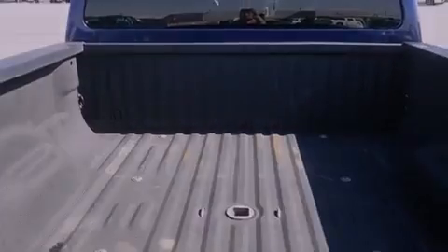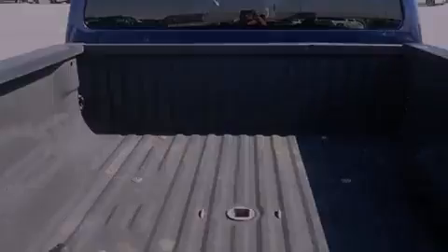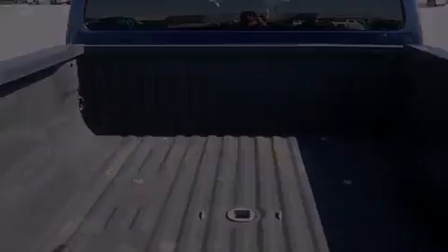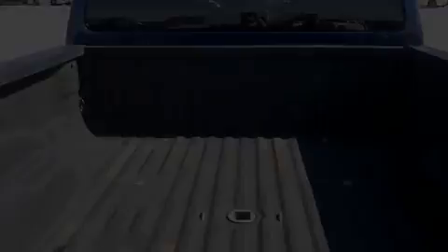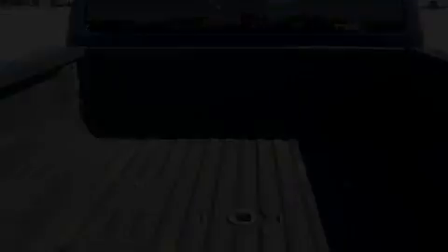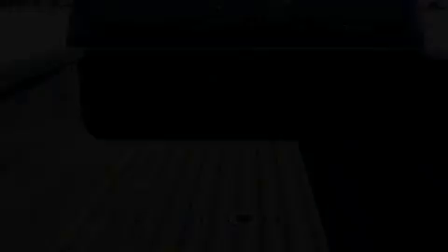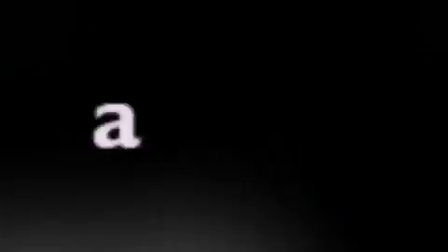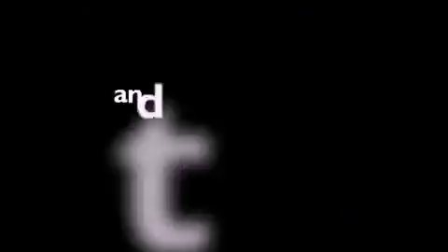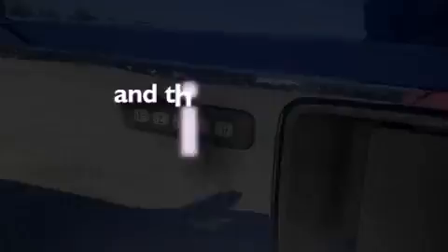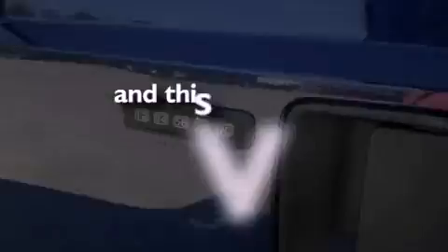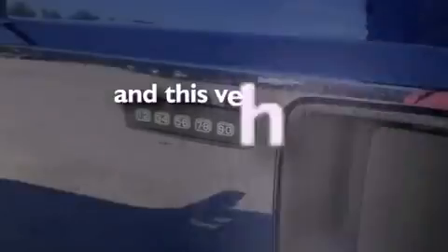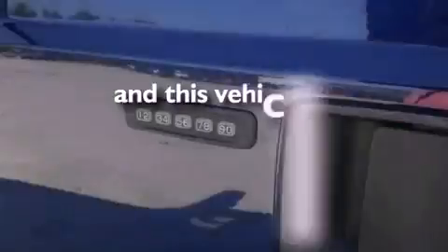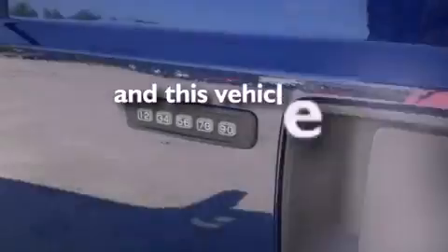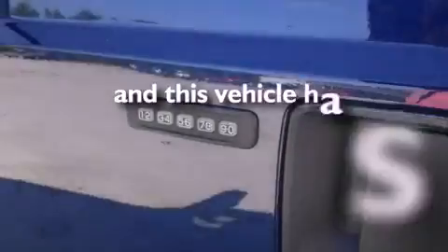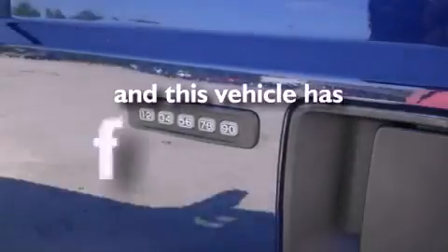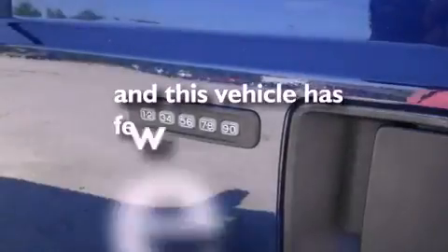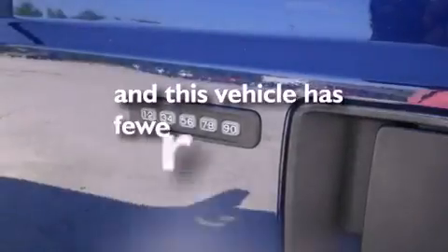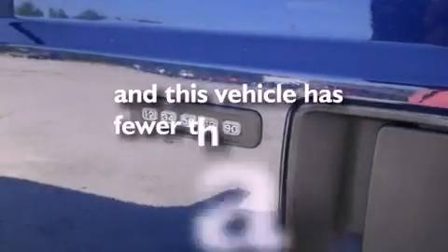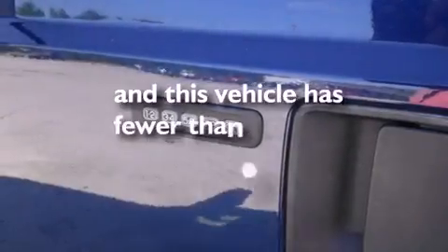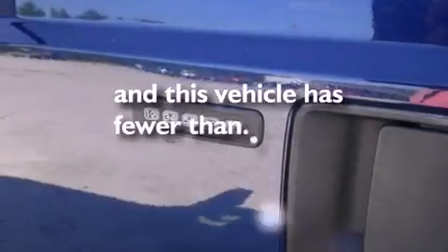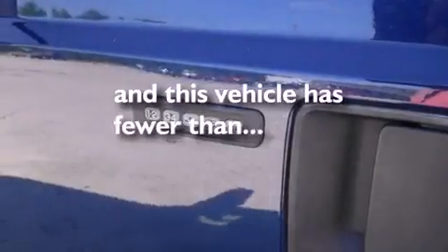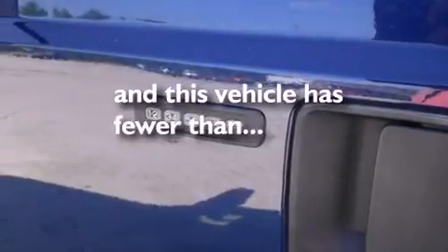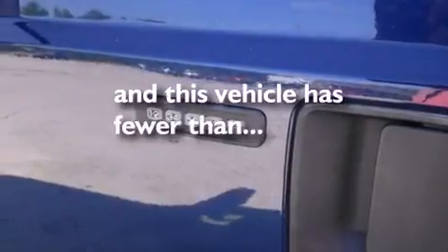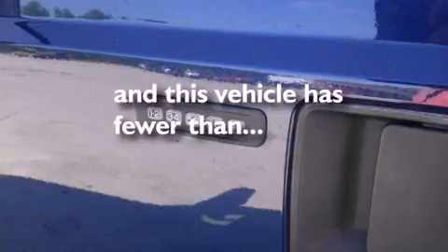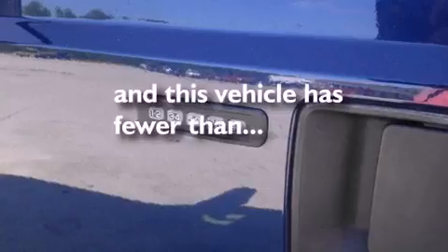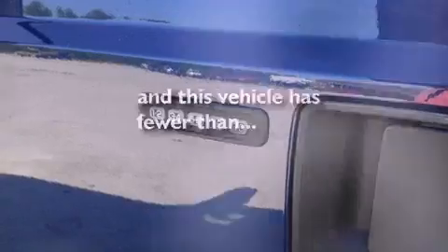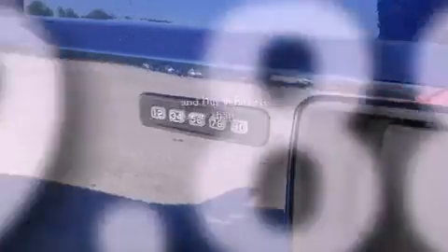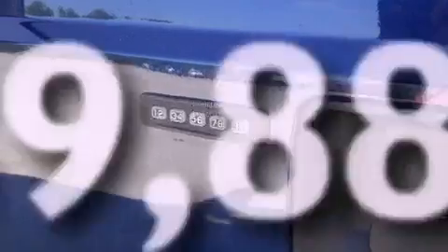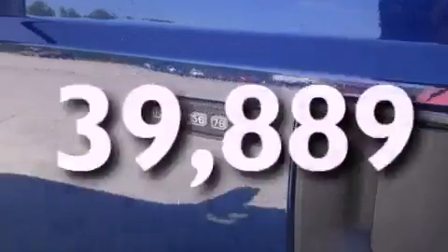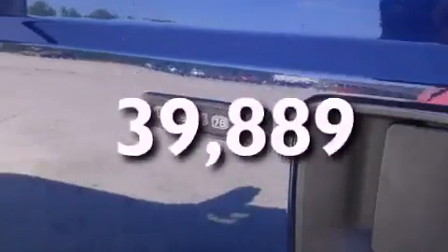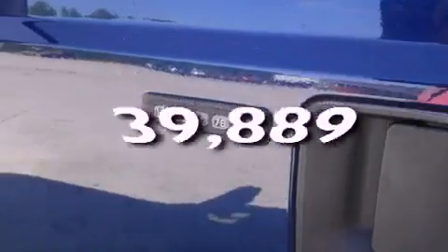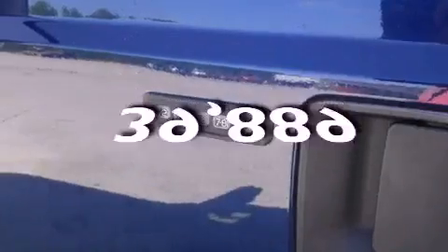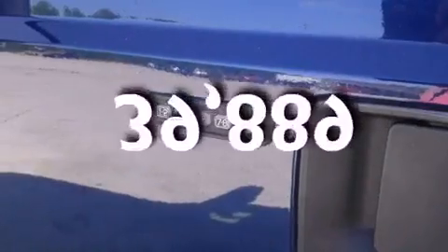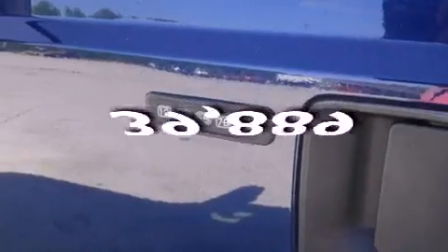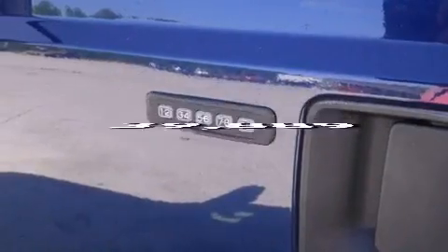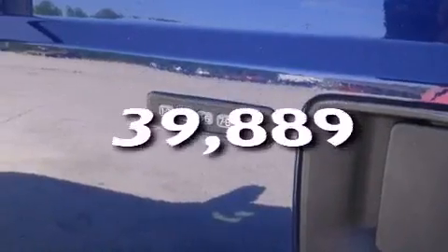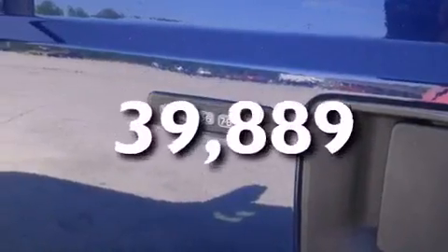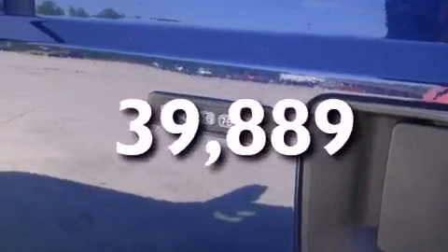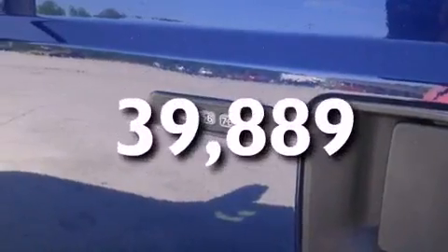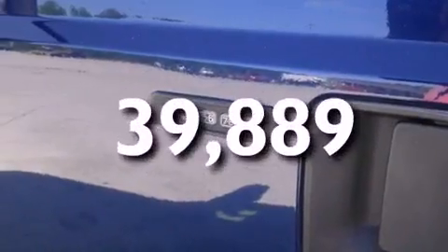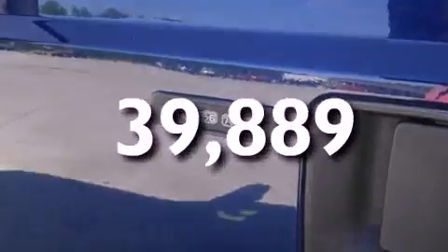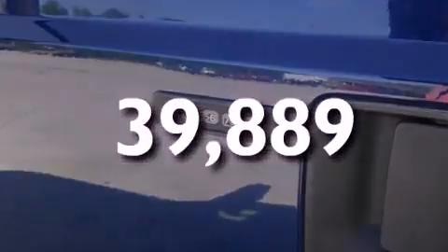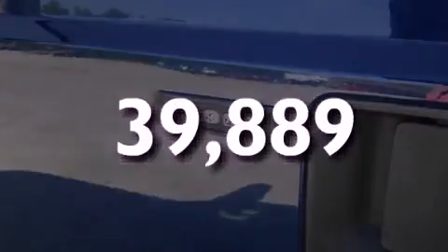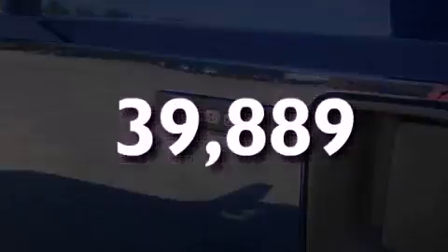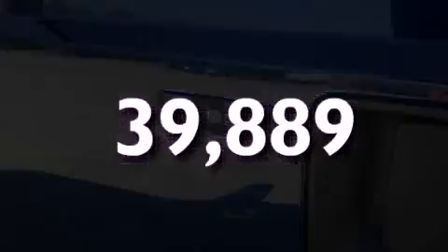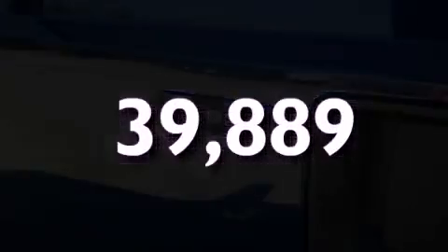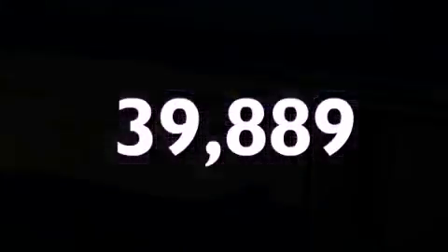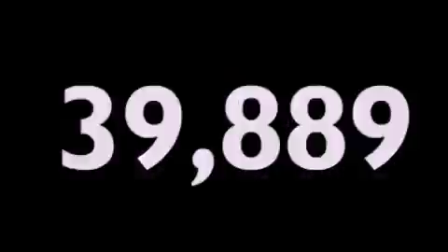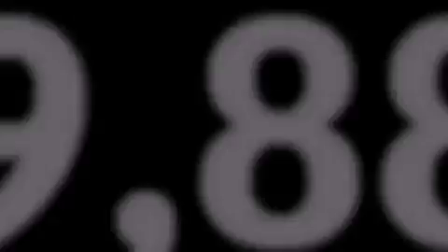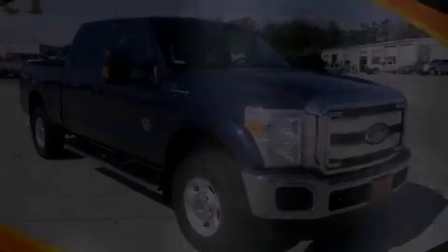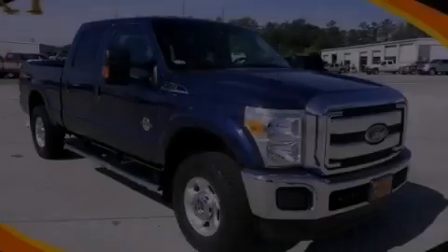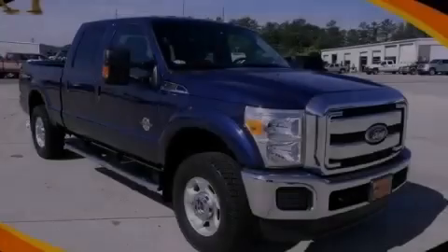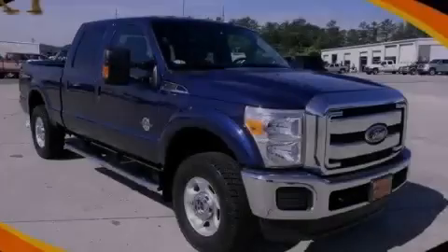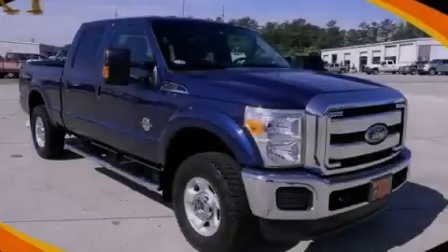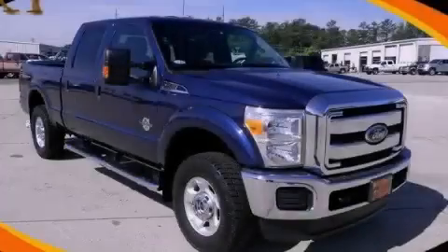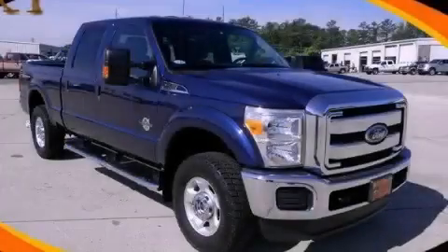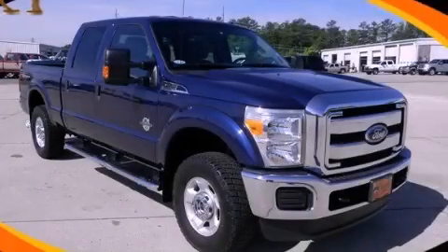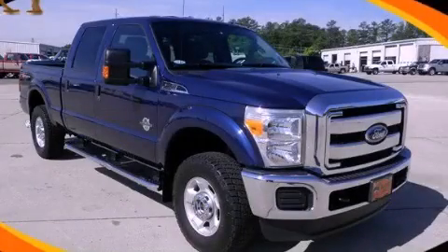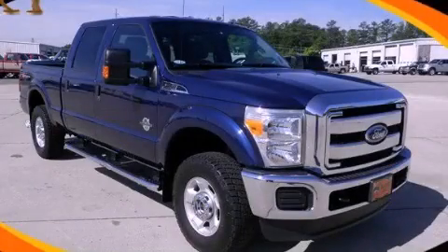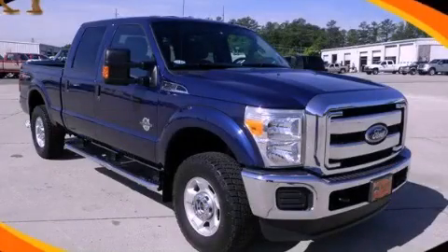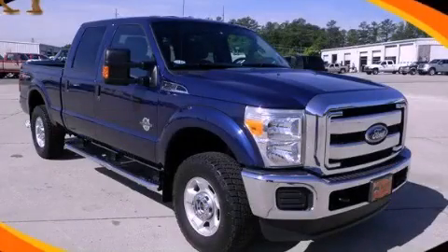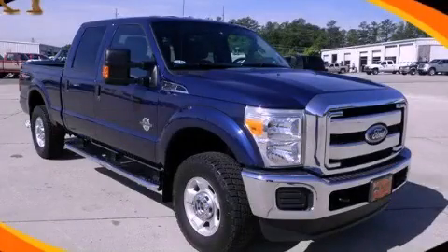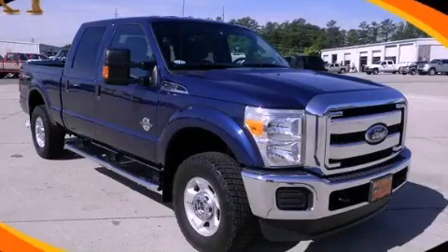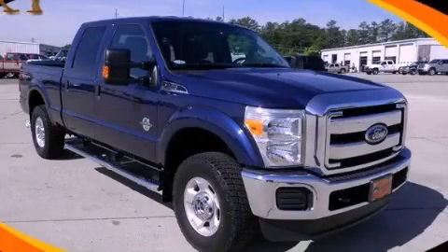This vehicle has fewer than 40,000 miles on the odometer. Call or visit us right now and arrange your test drive today.